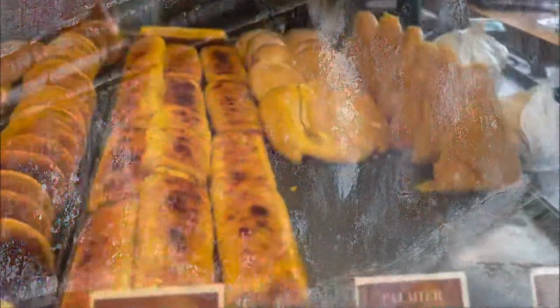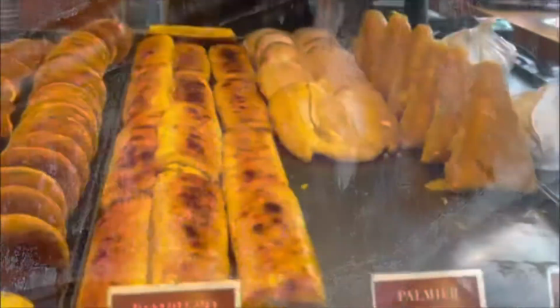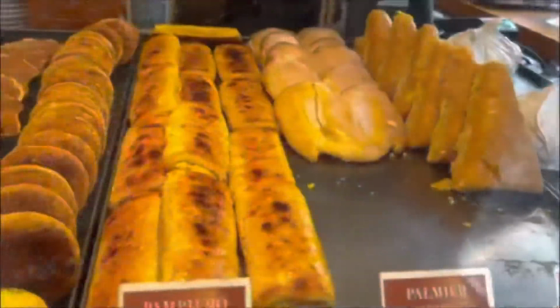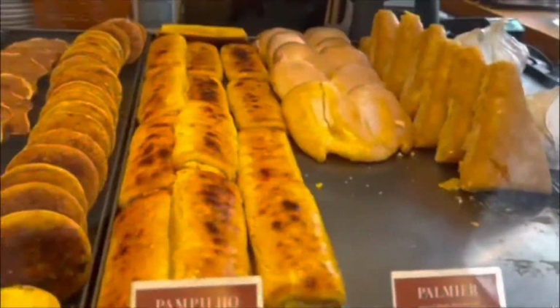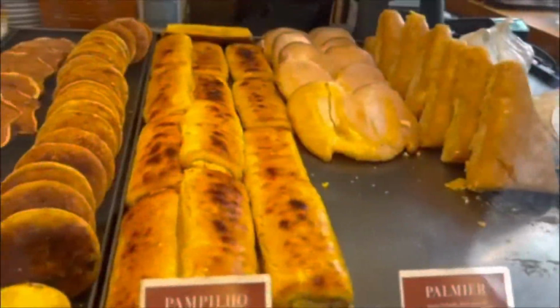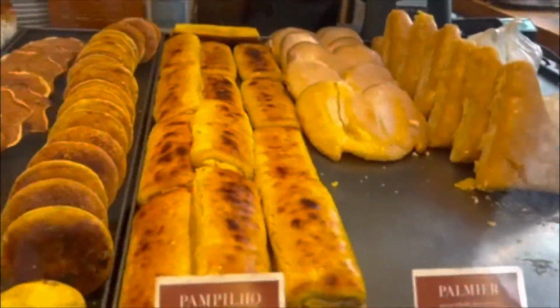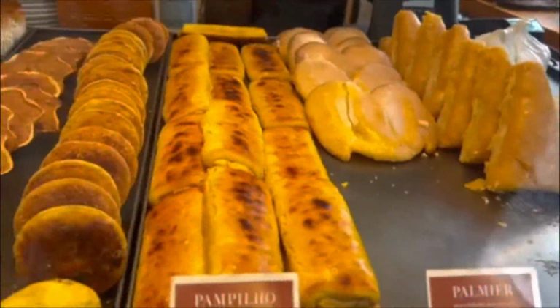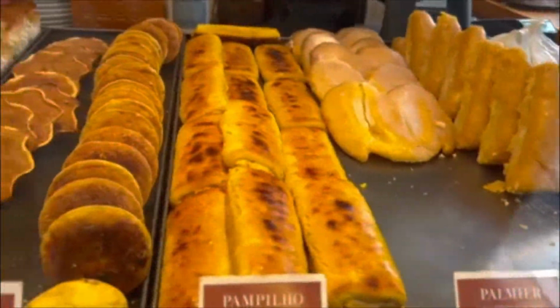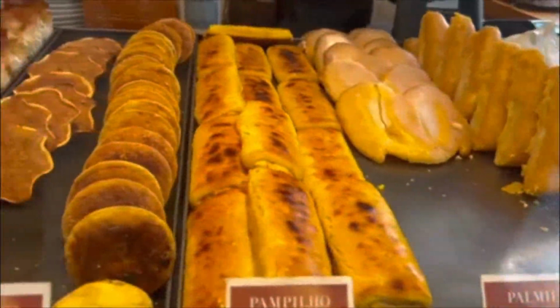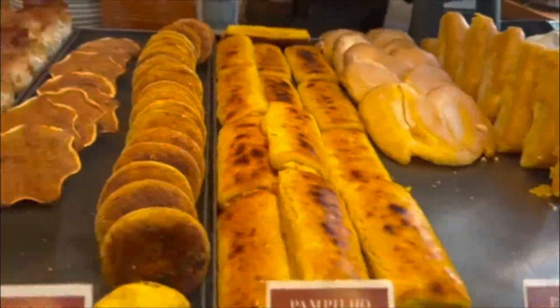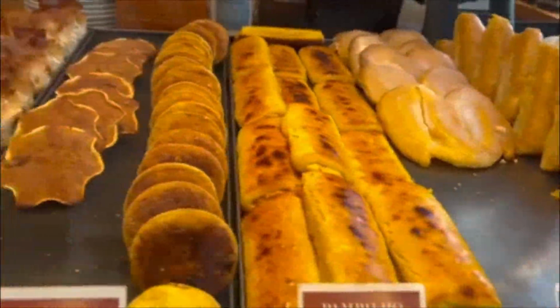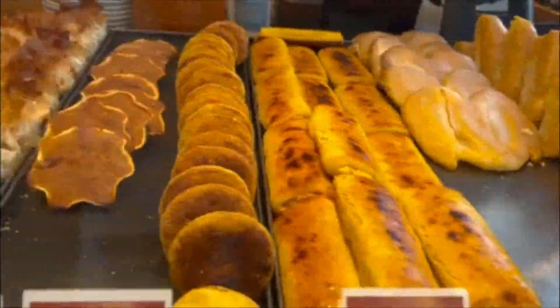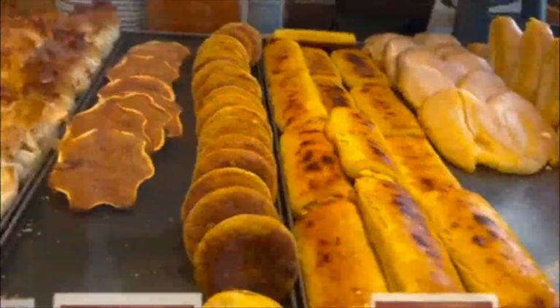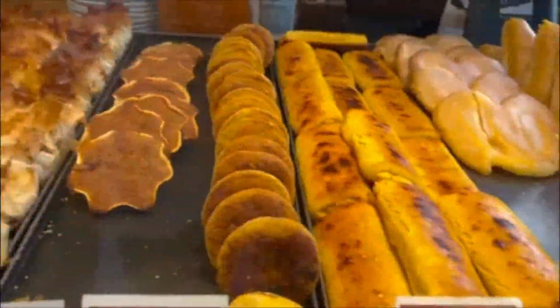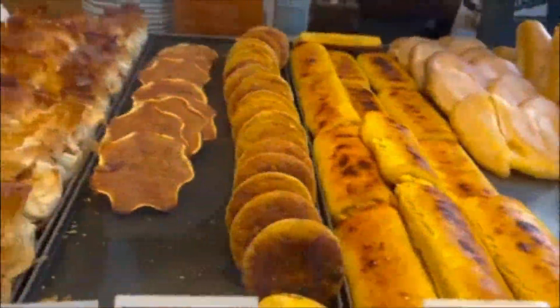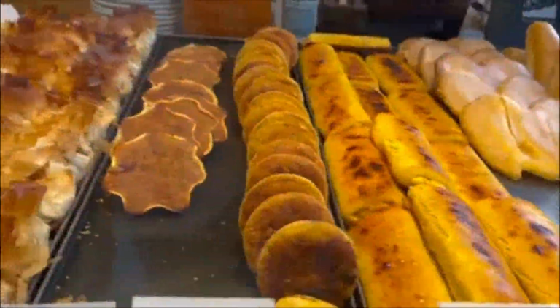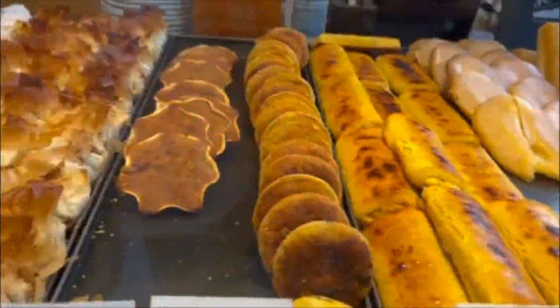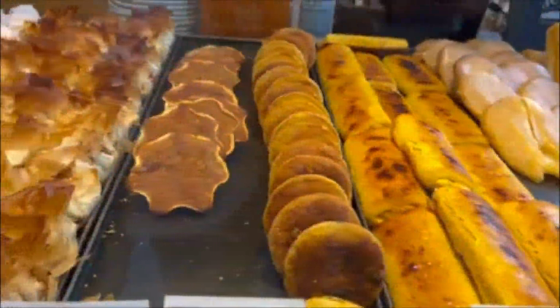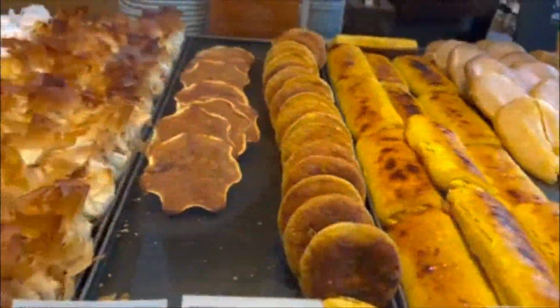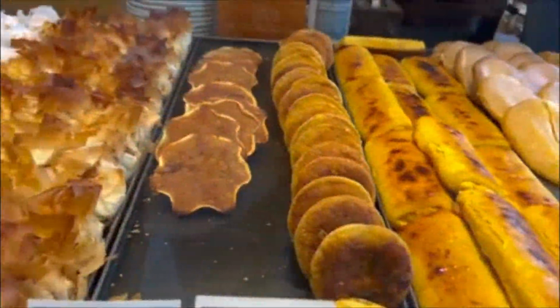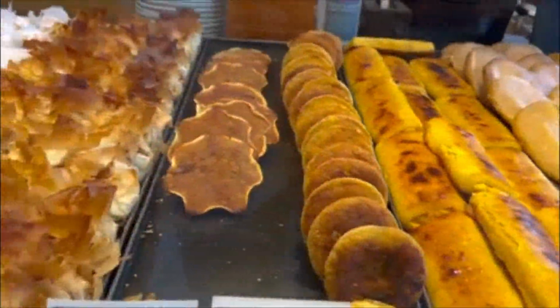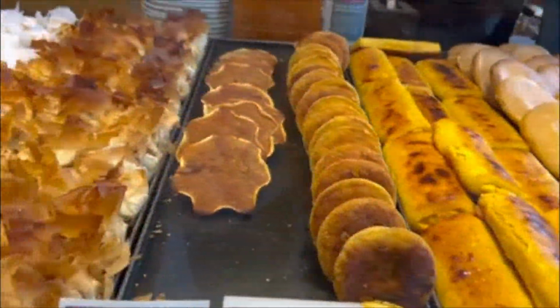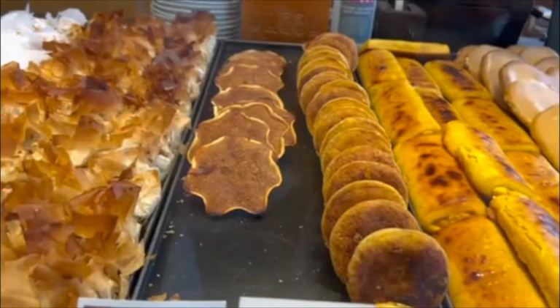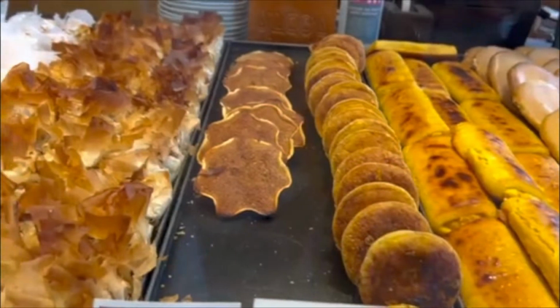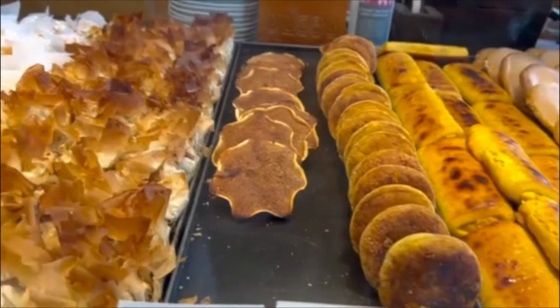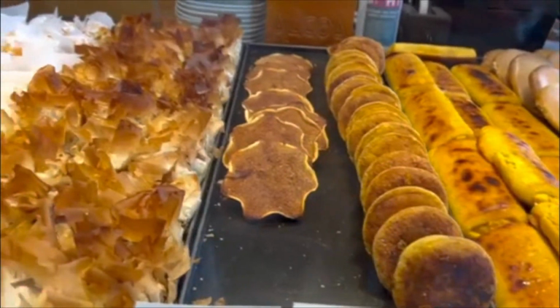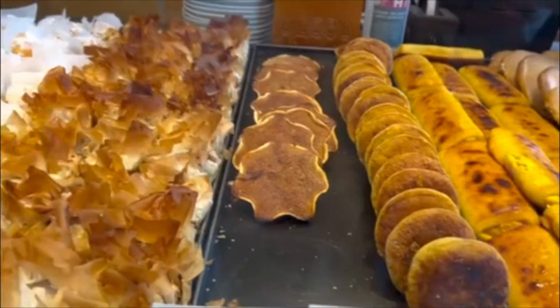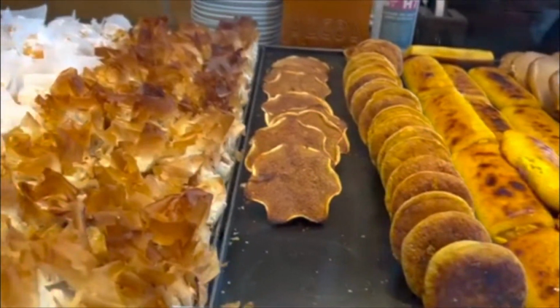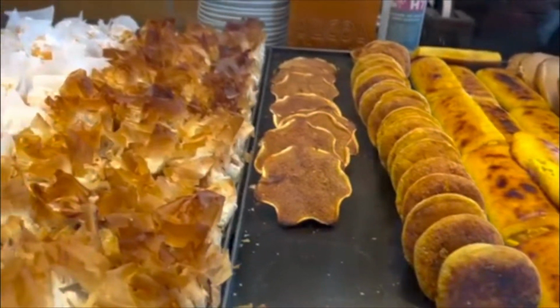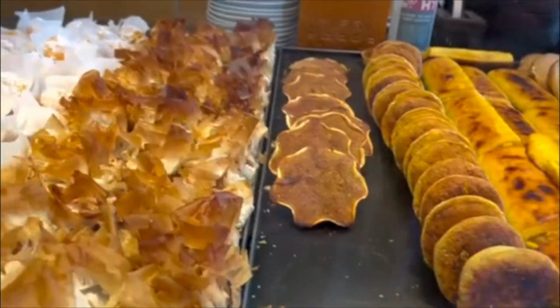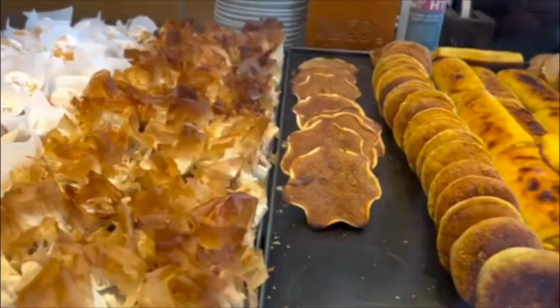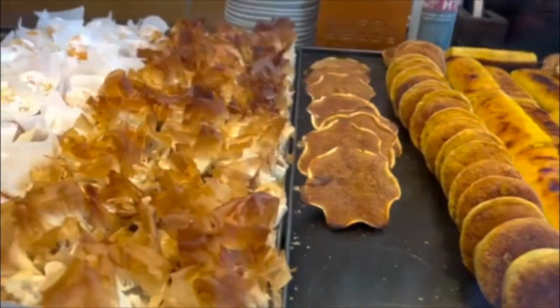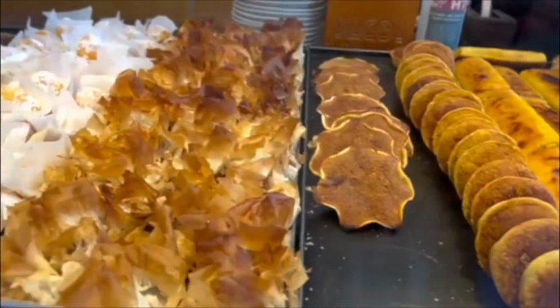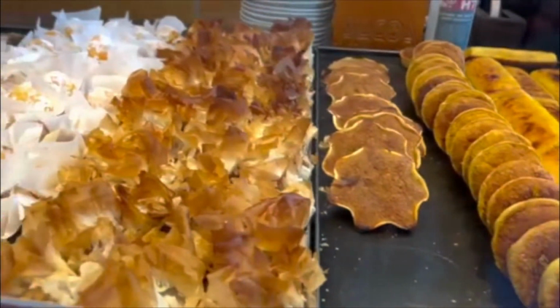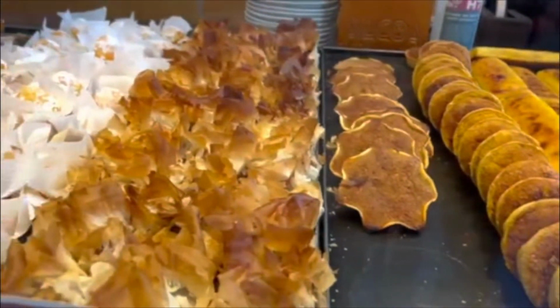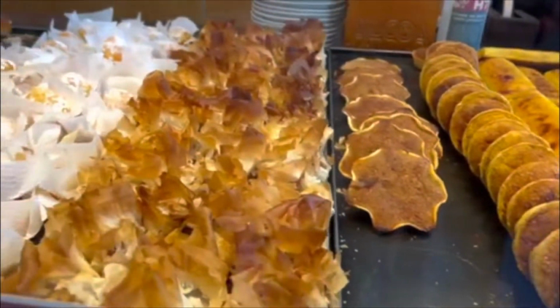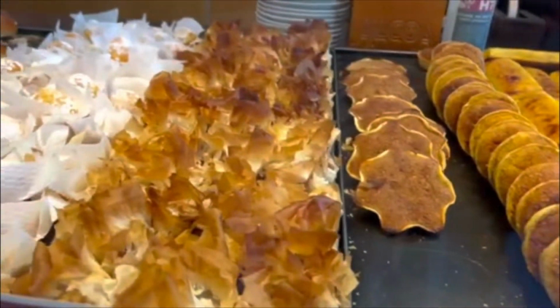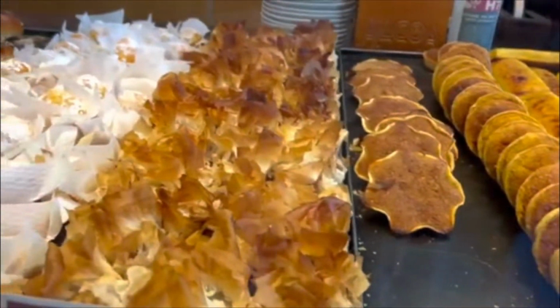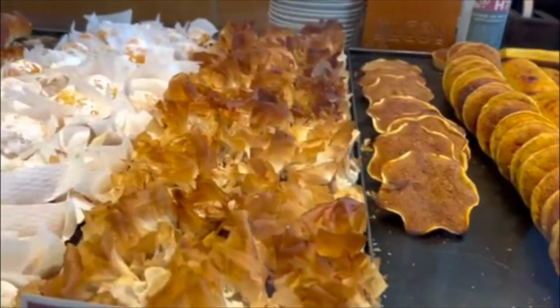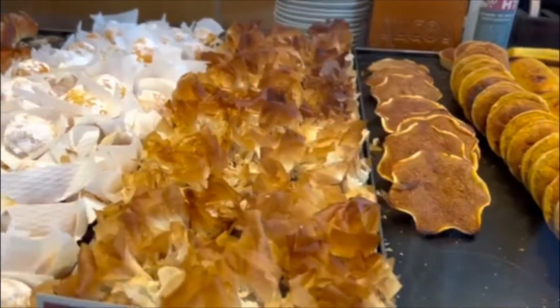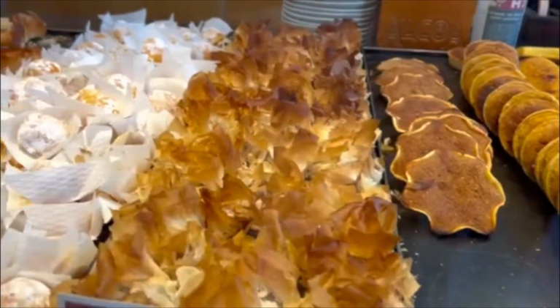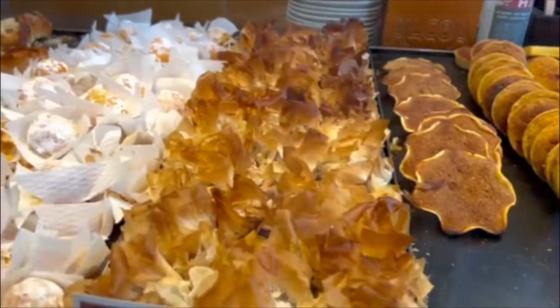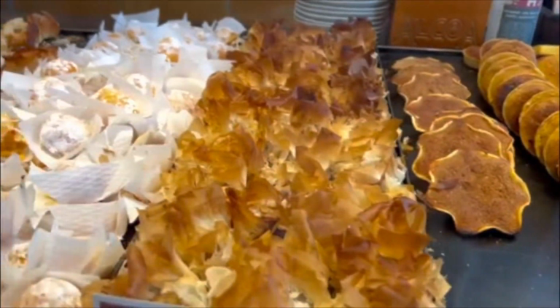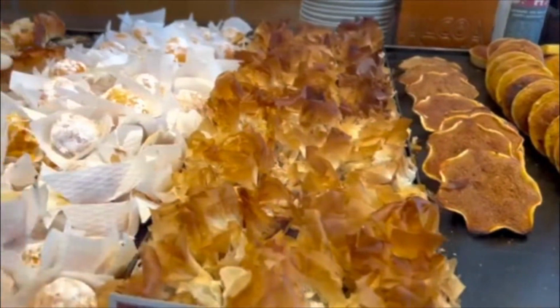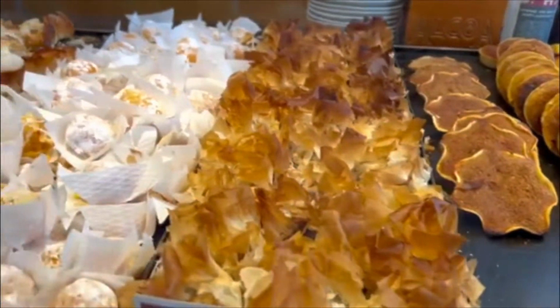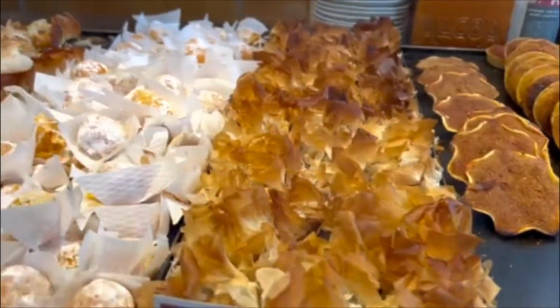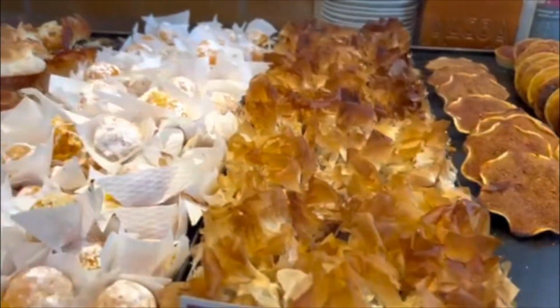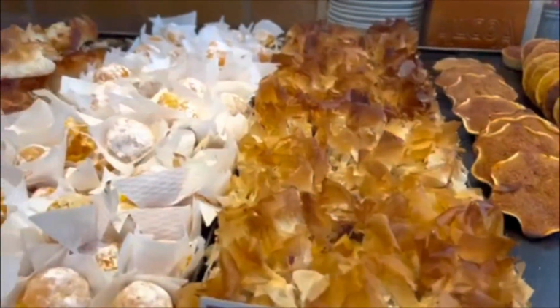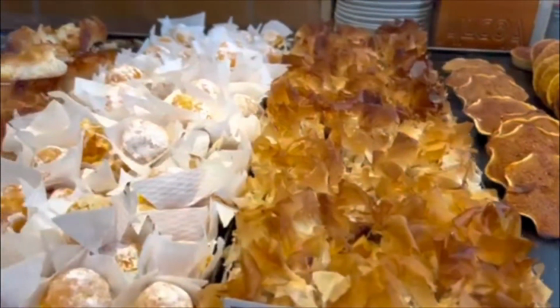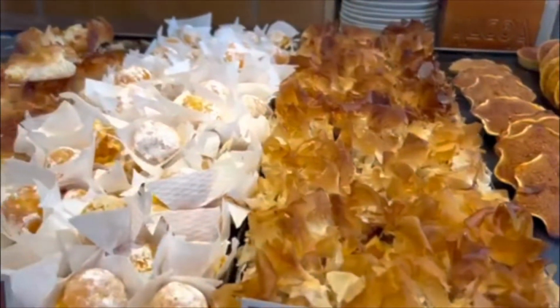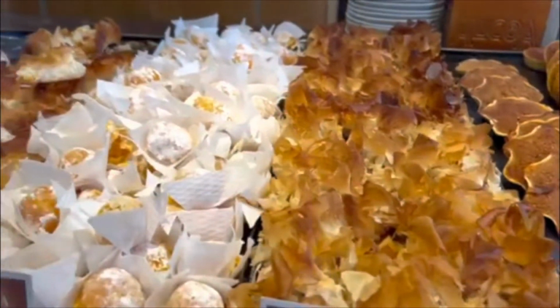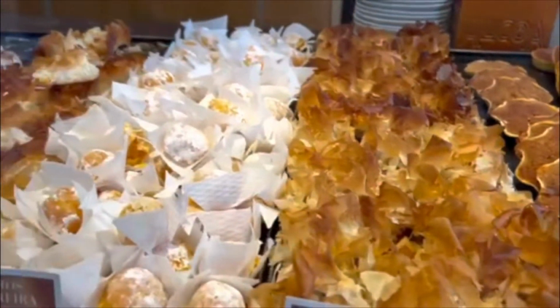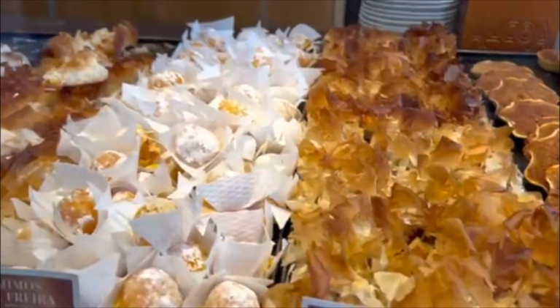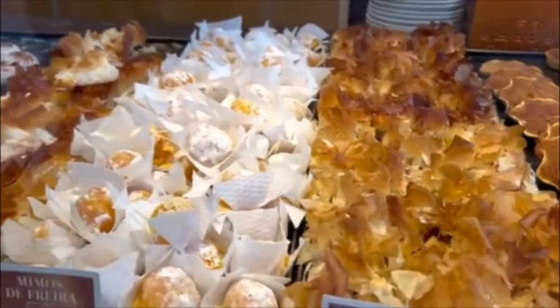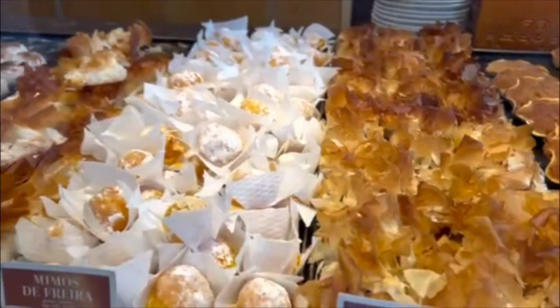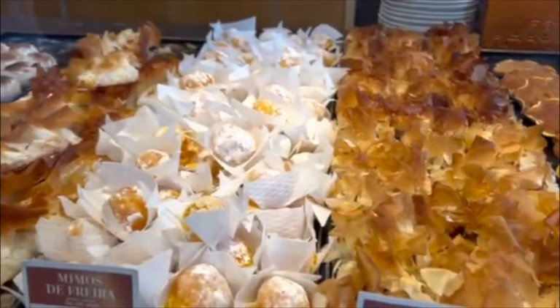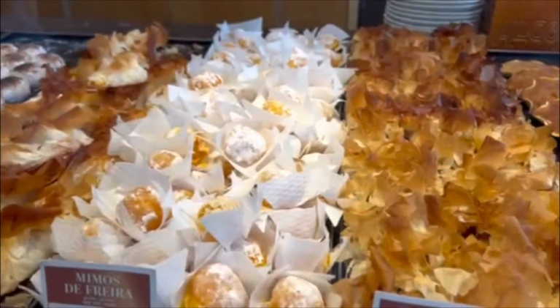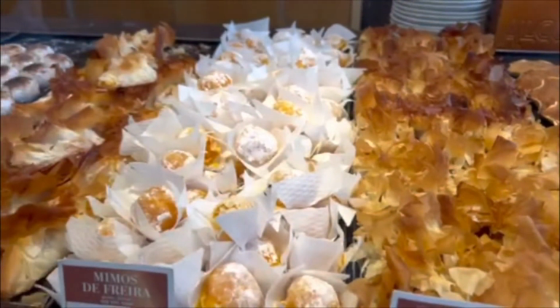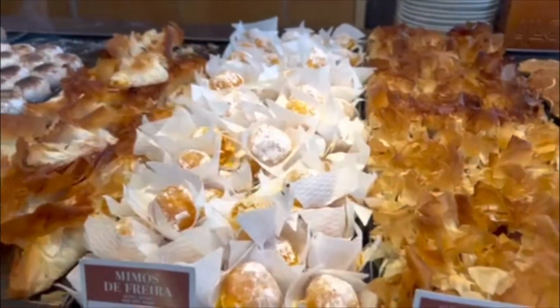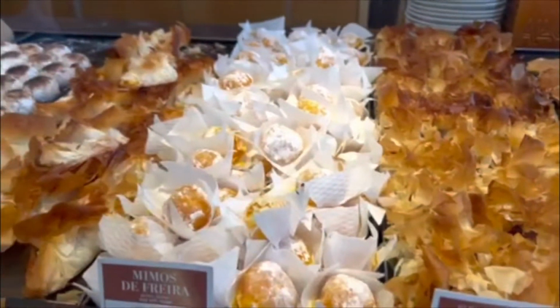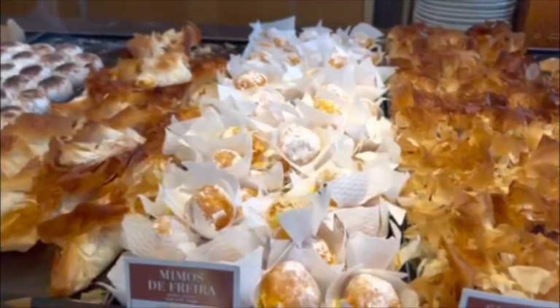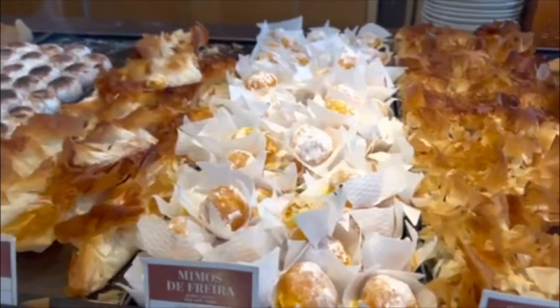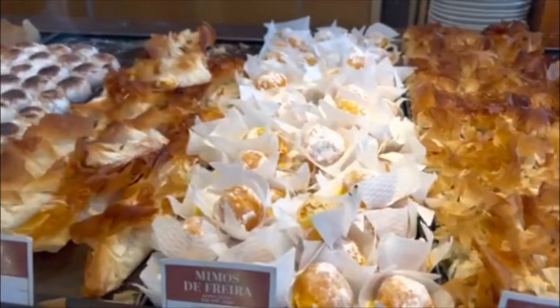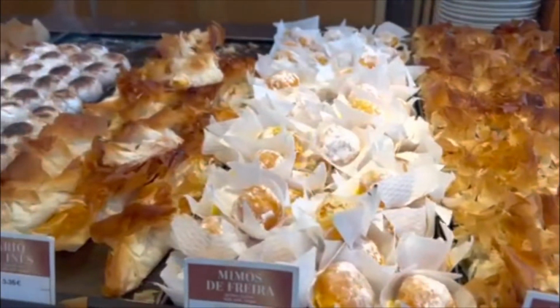This is the last thing I am going to show to you. The pastries look absolutely delicious.